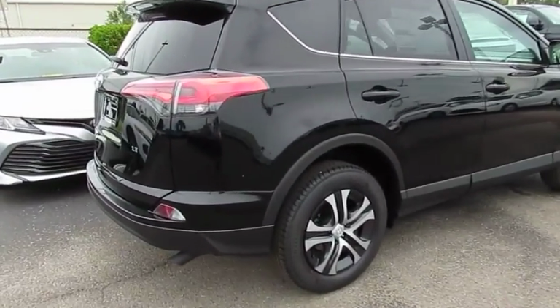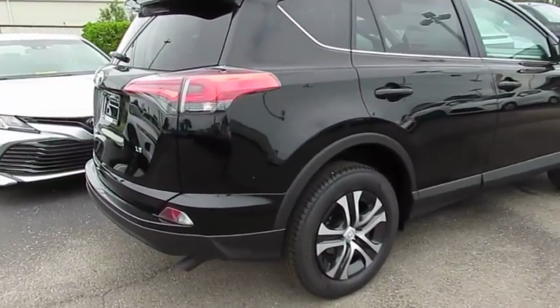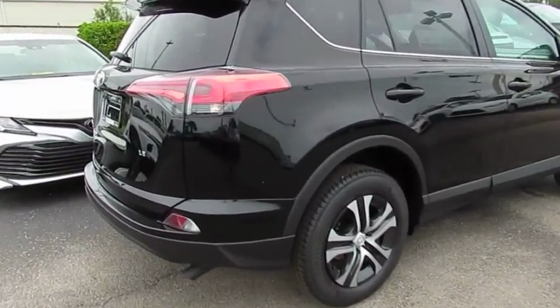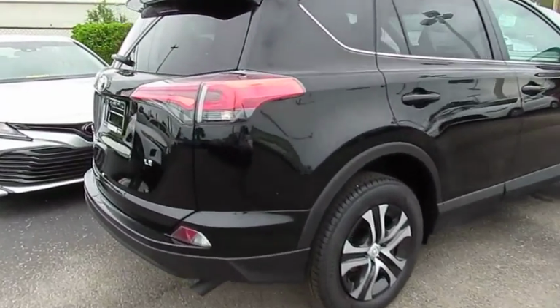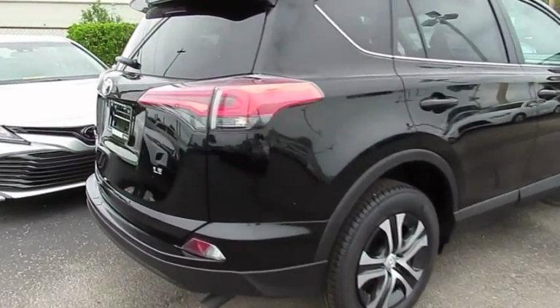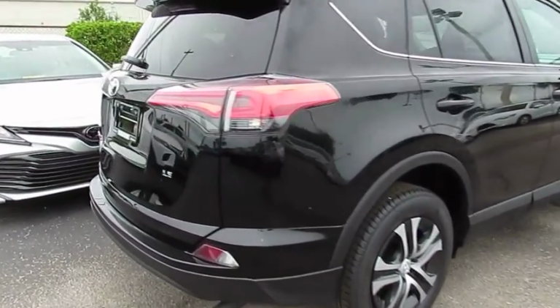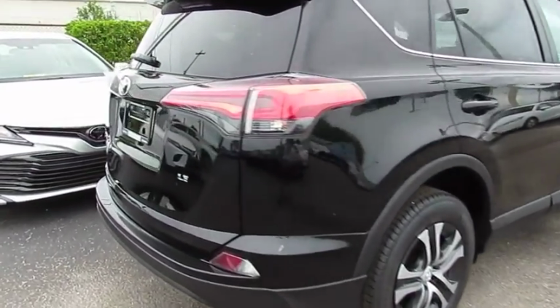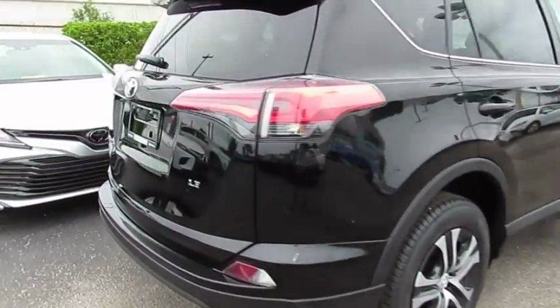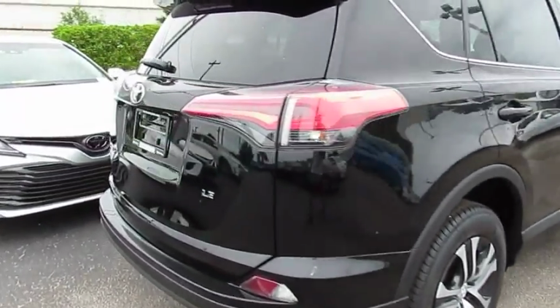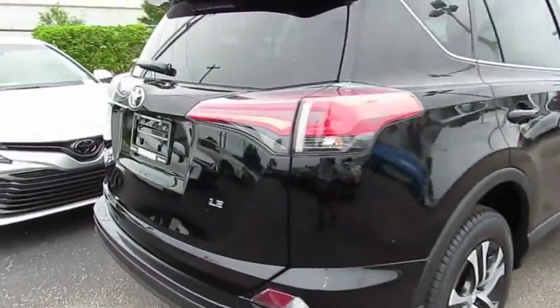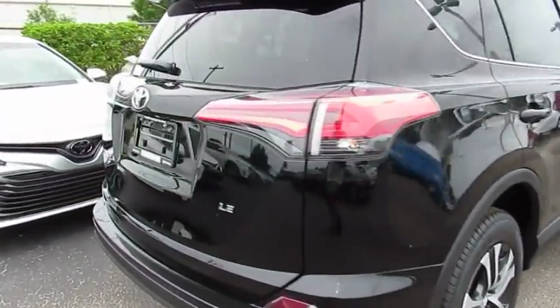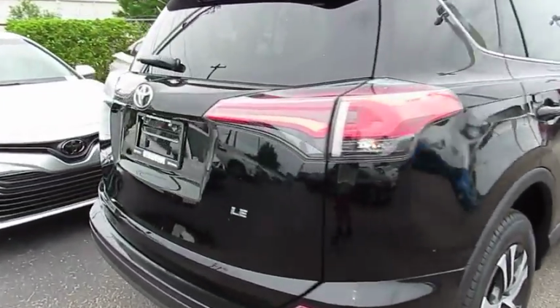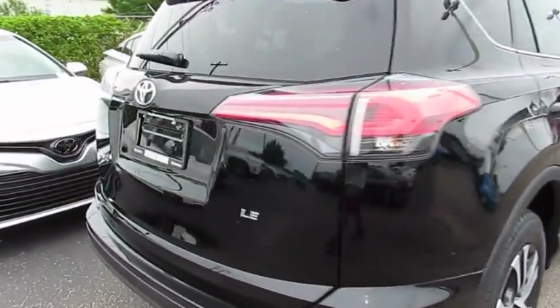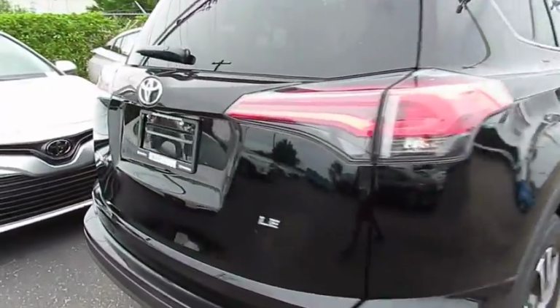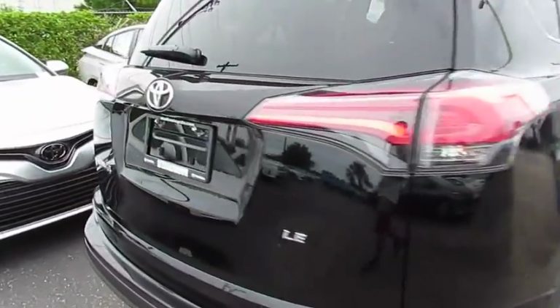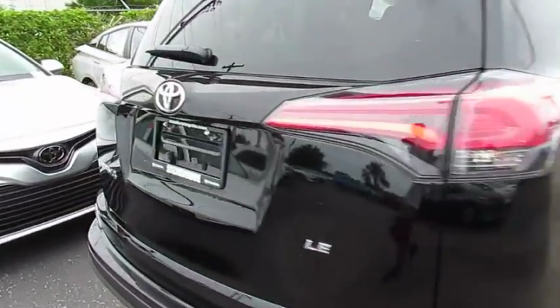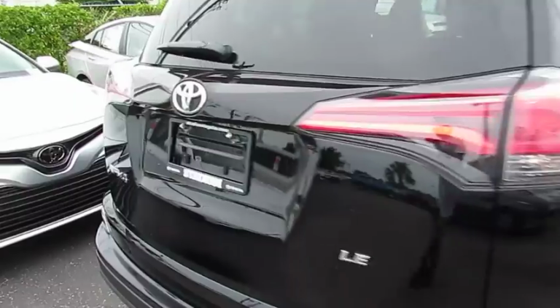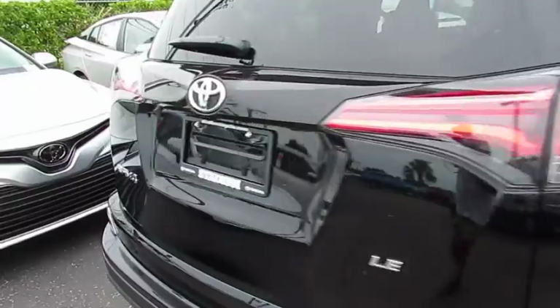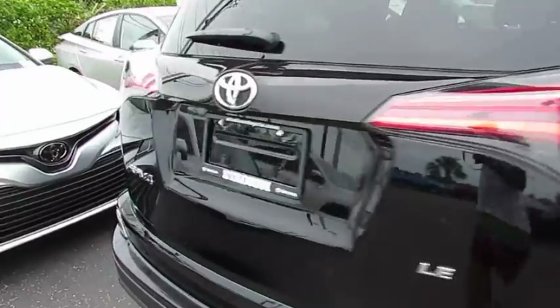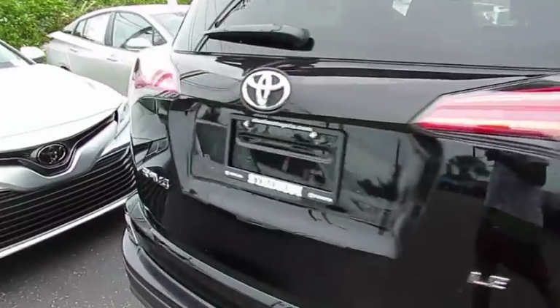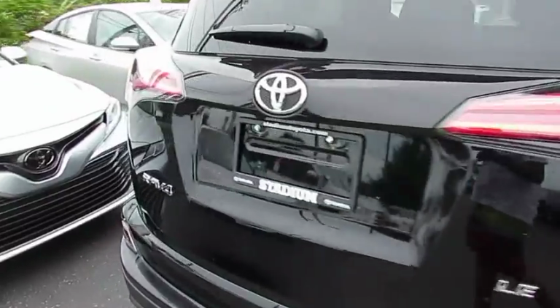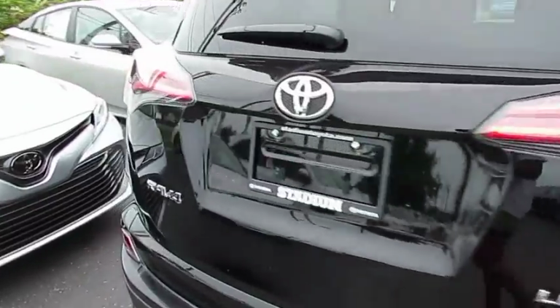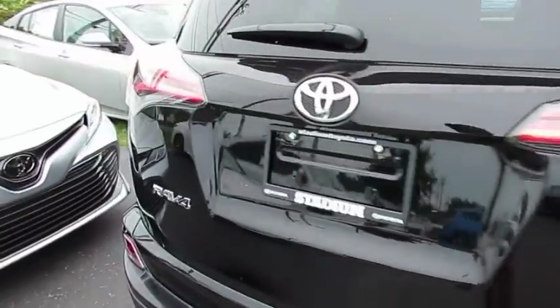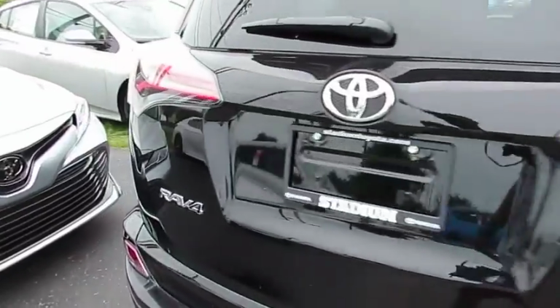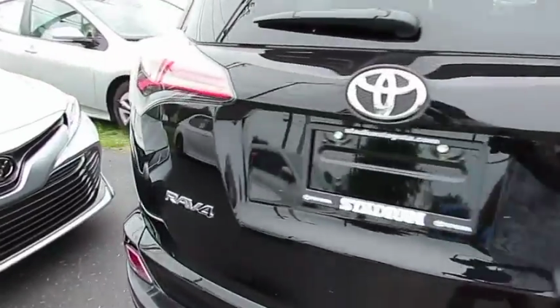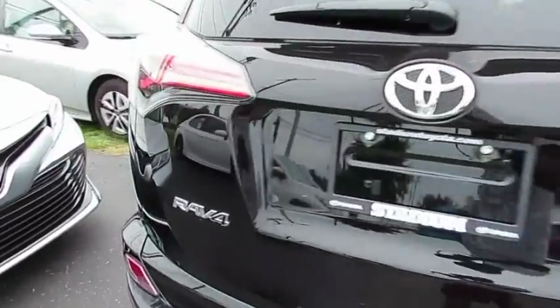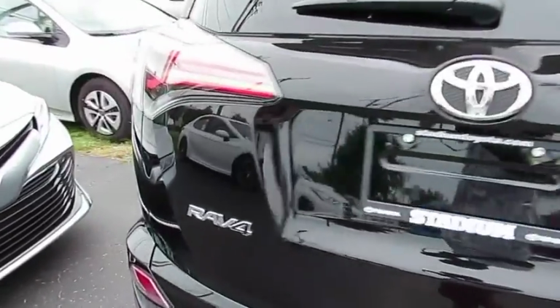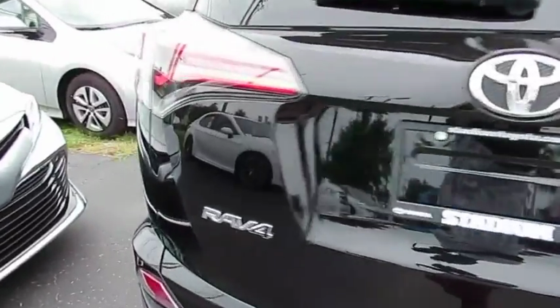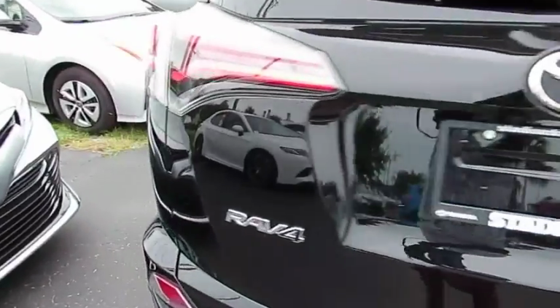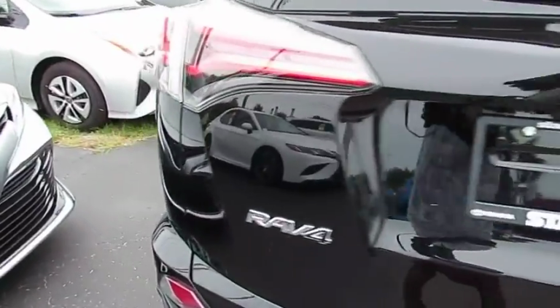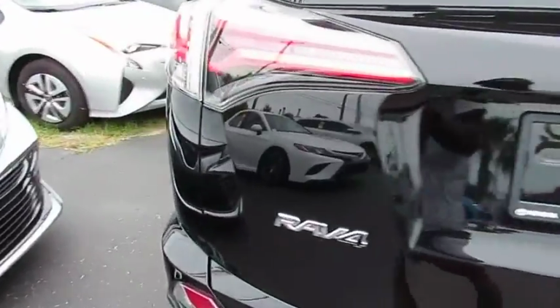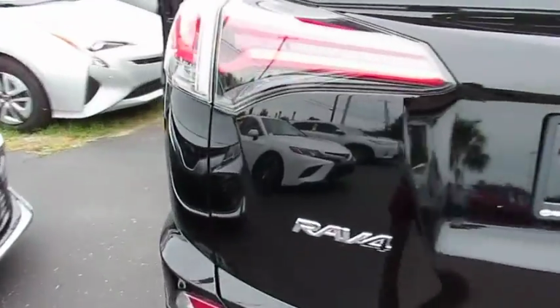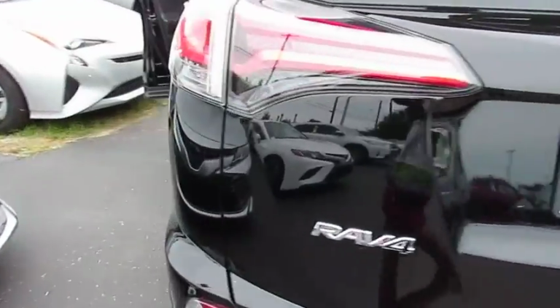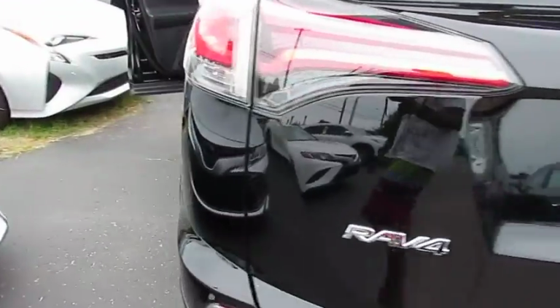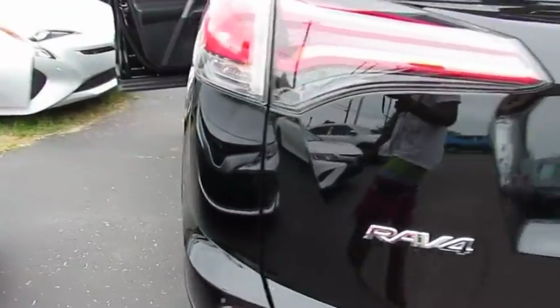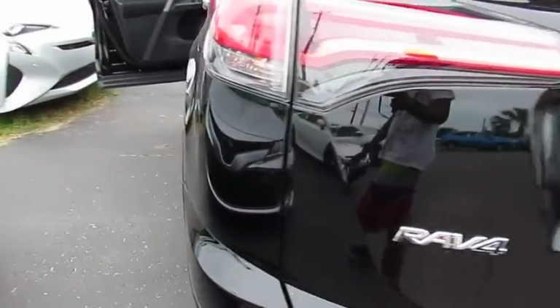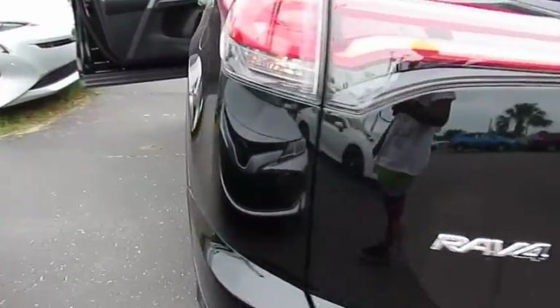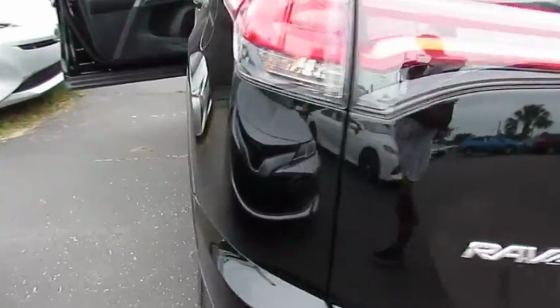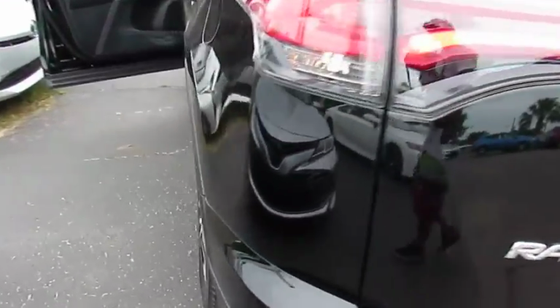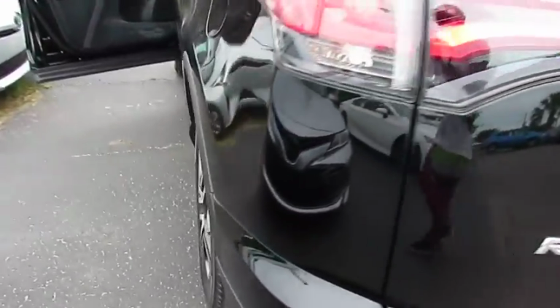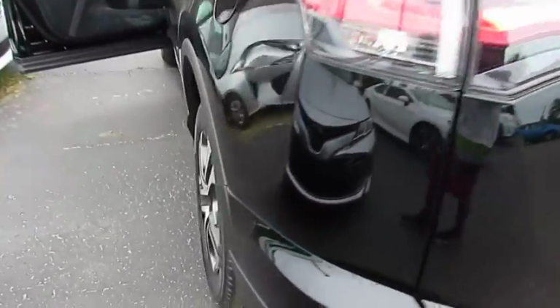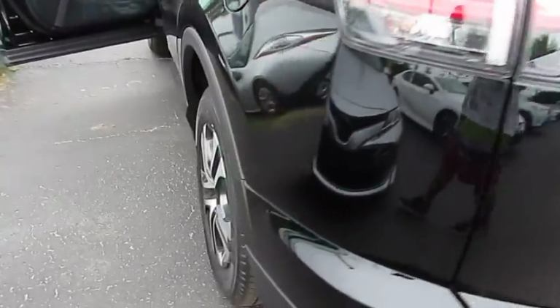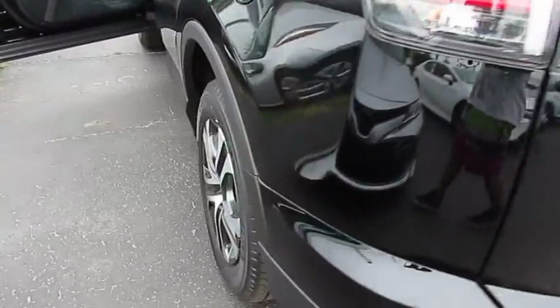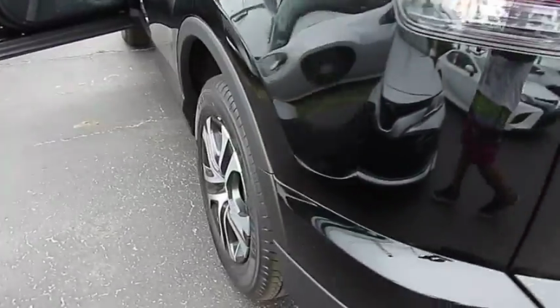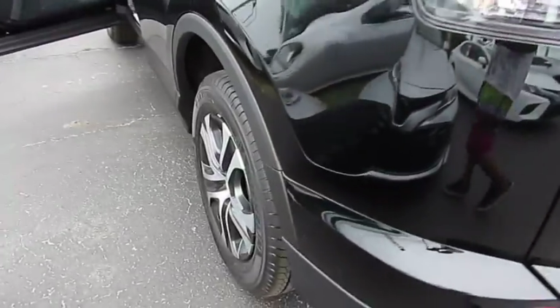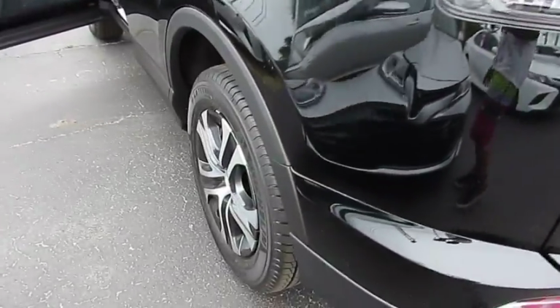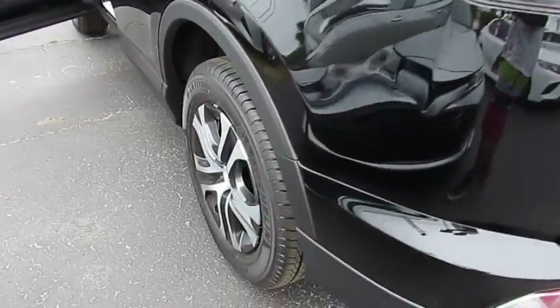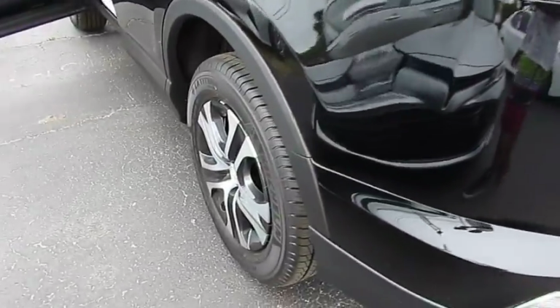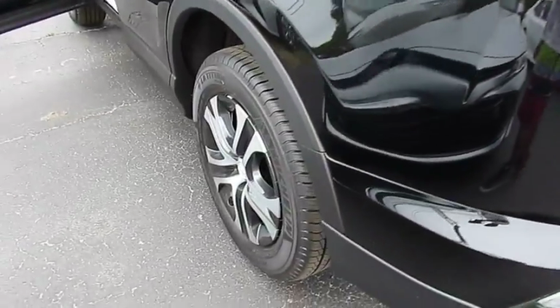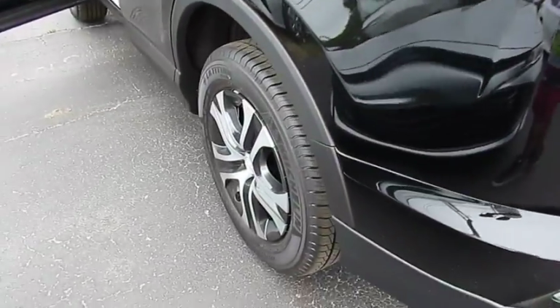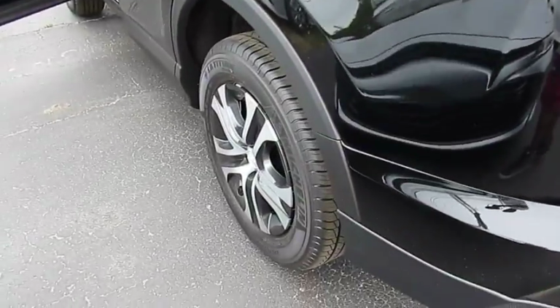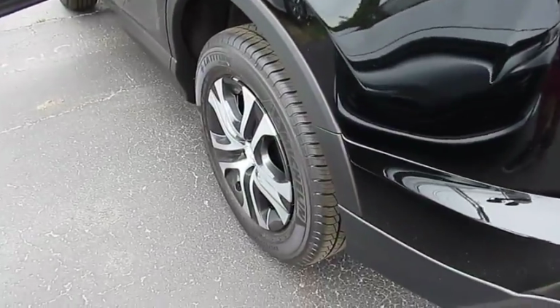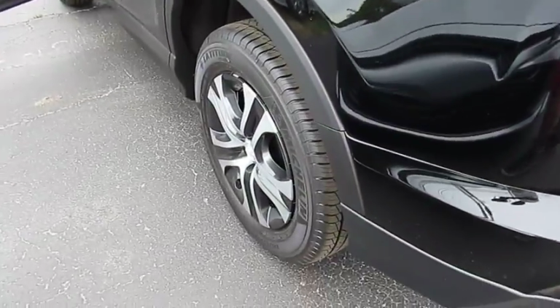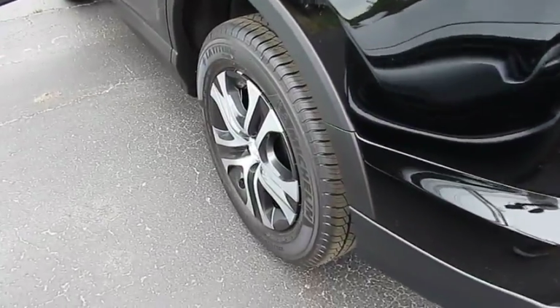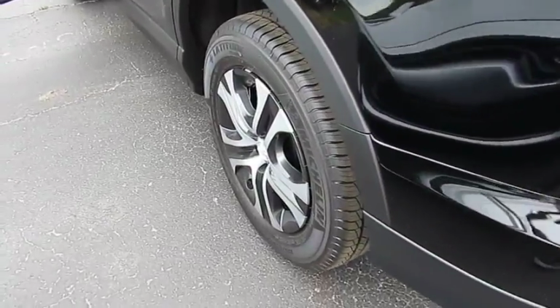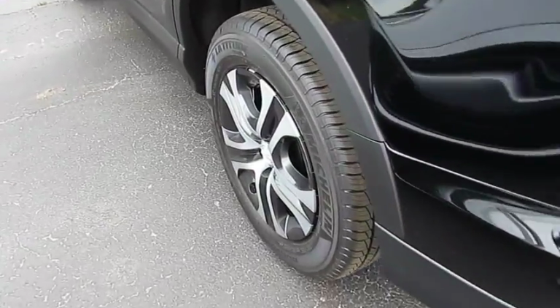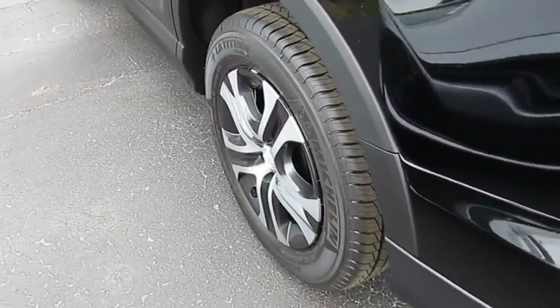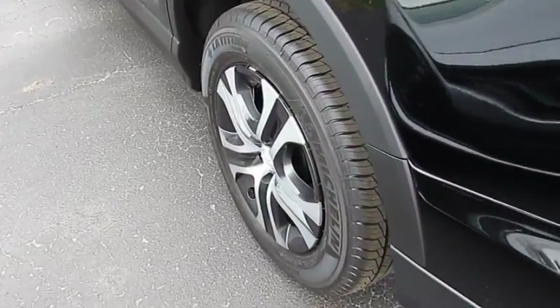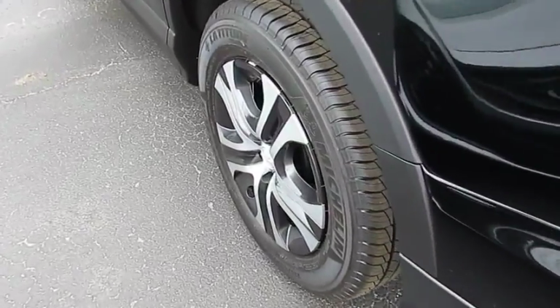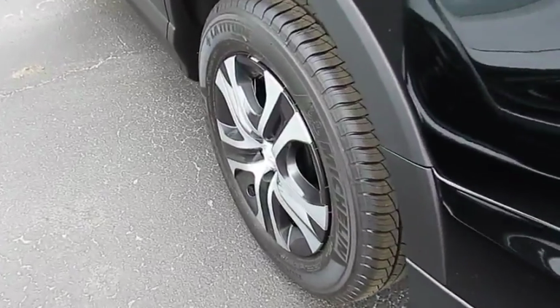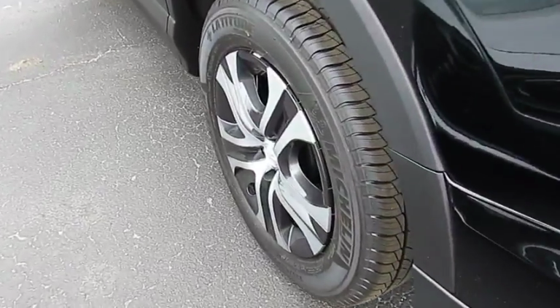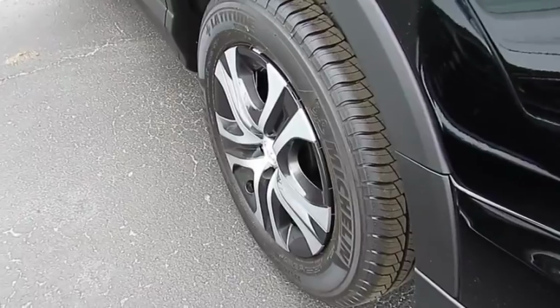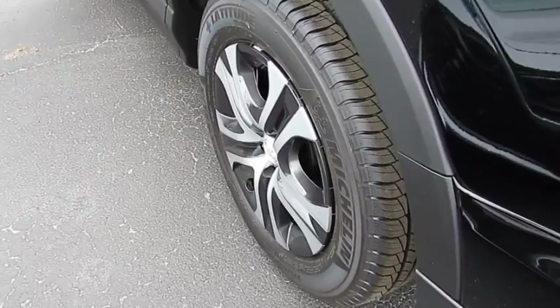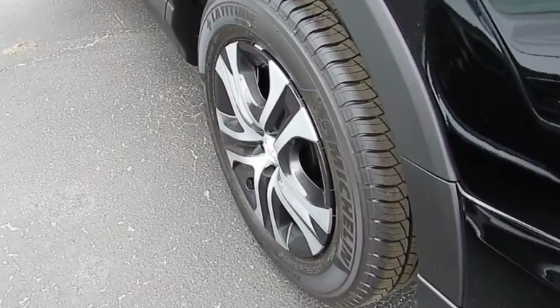This highly evolved, well-packaged crossover SUV lets you have it all. Here are some of this vehicle's great options.